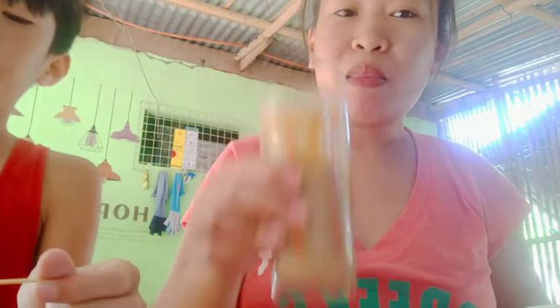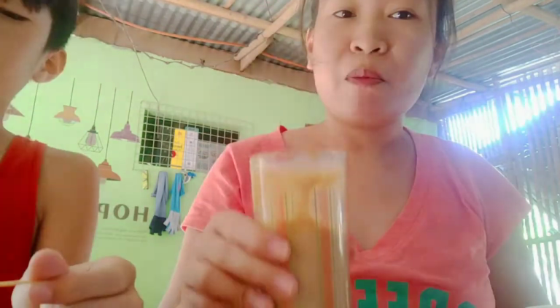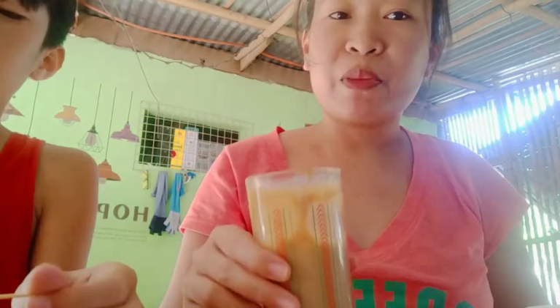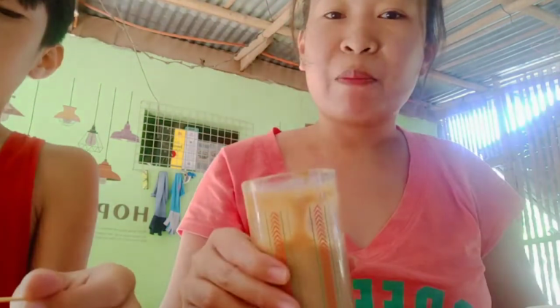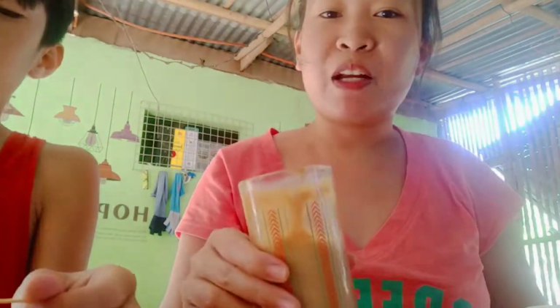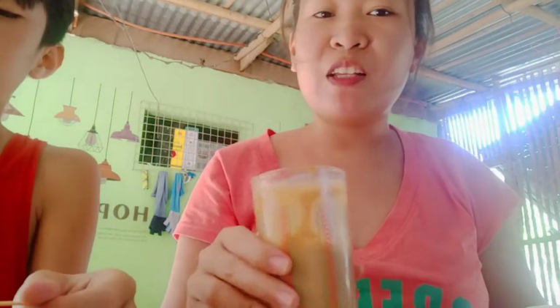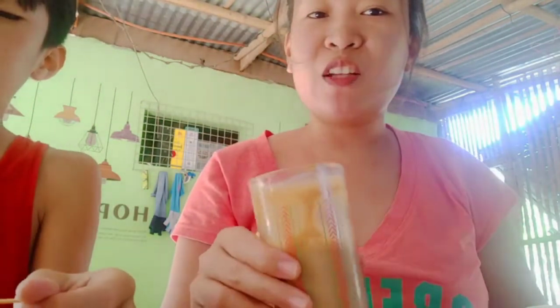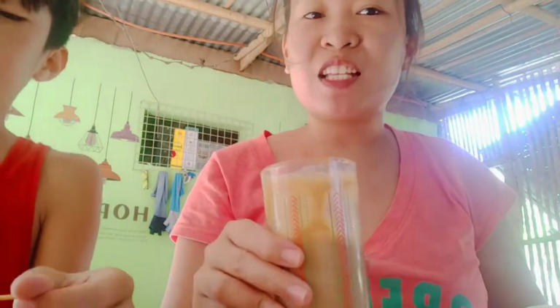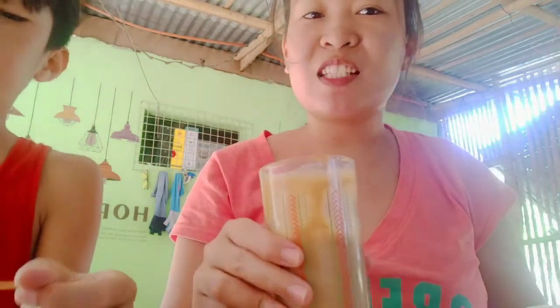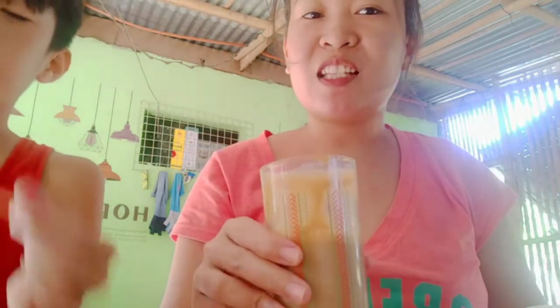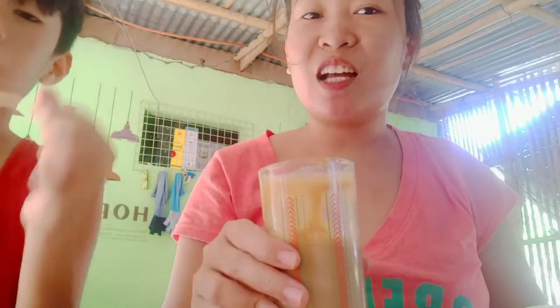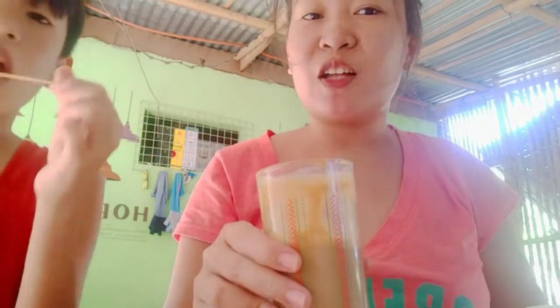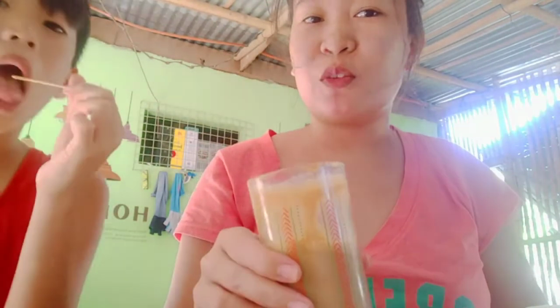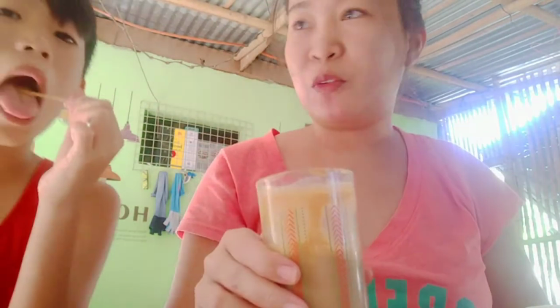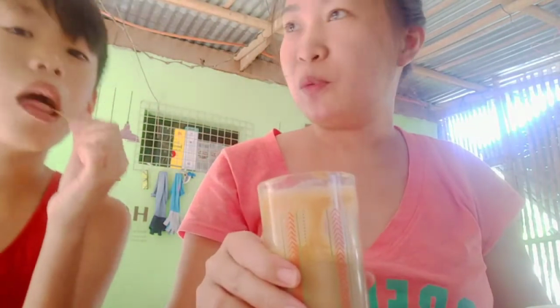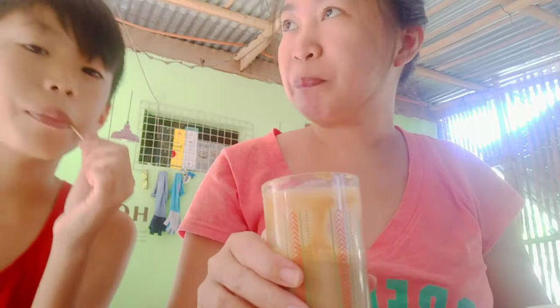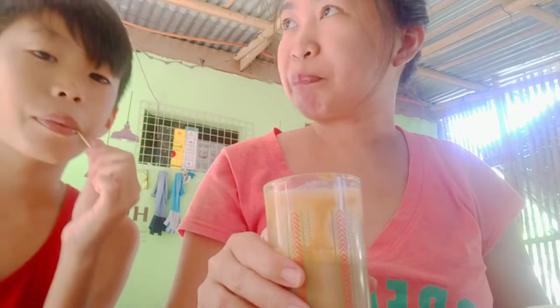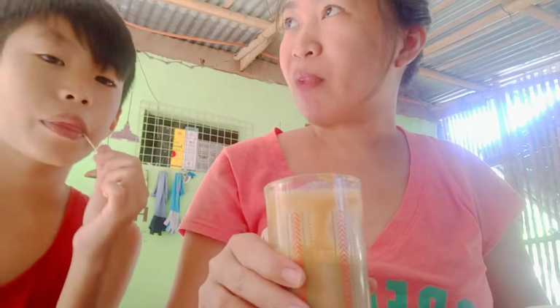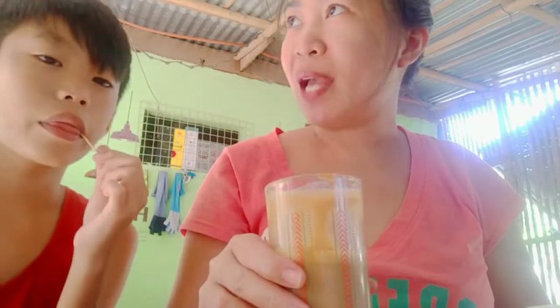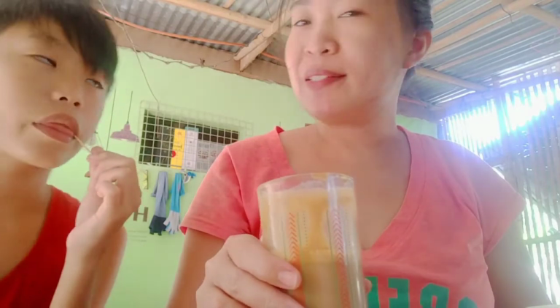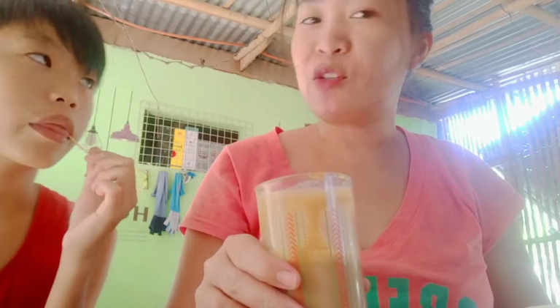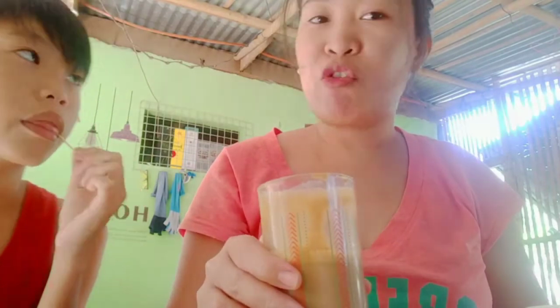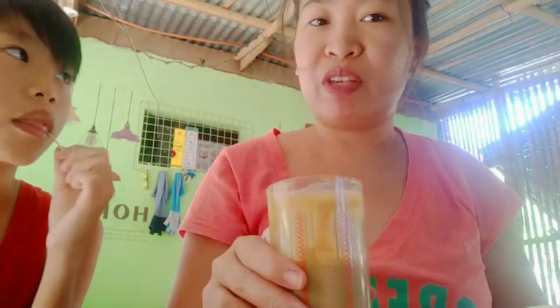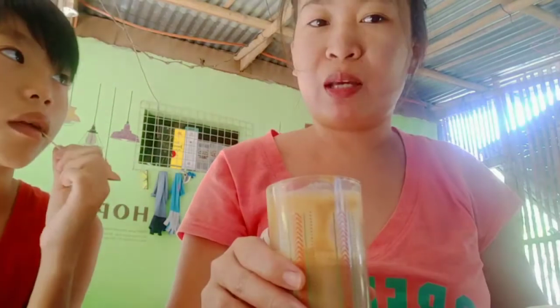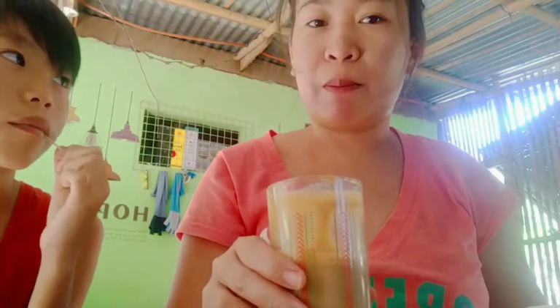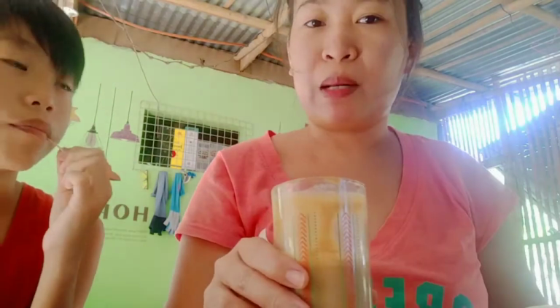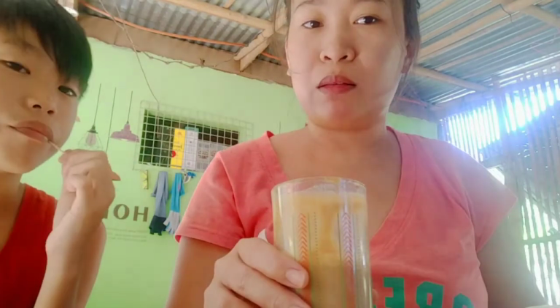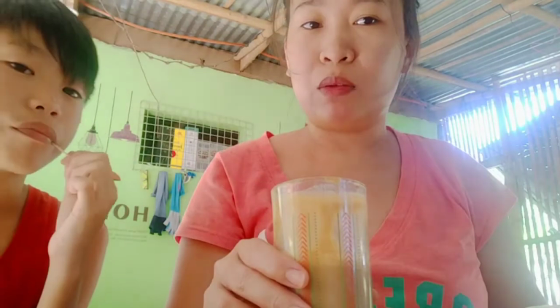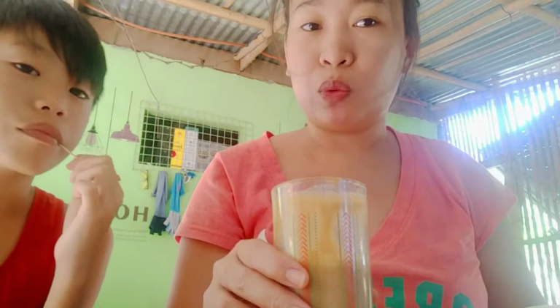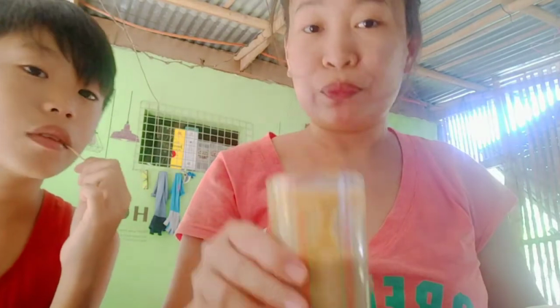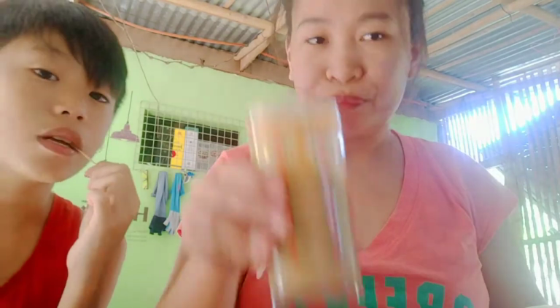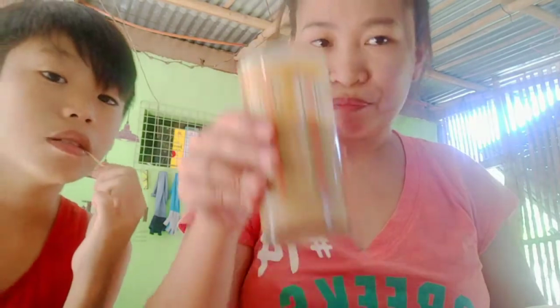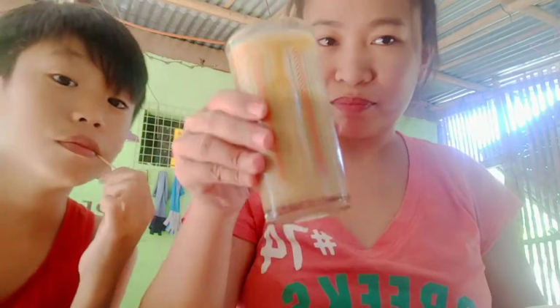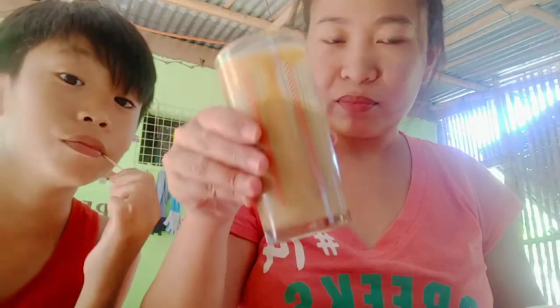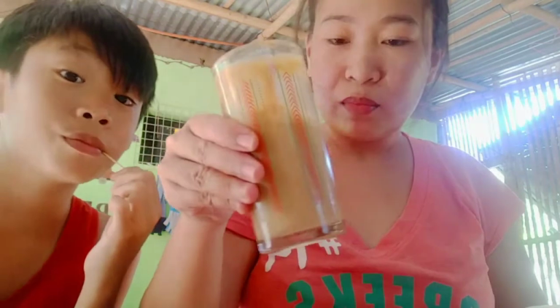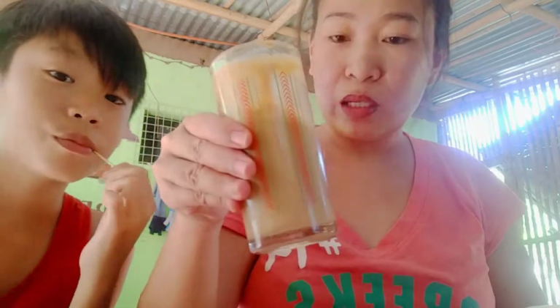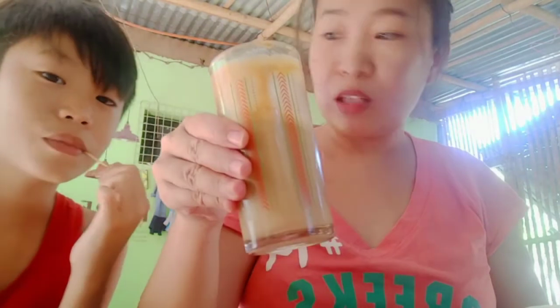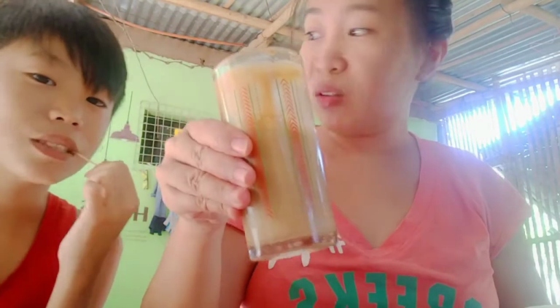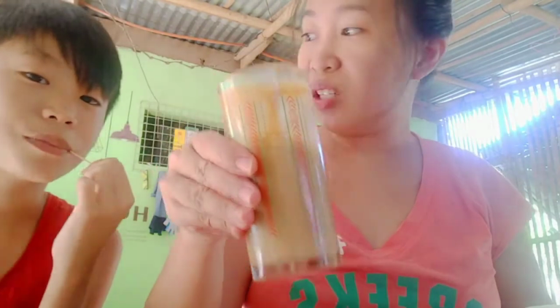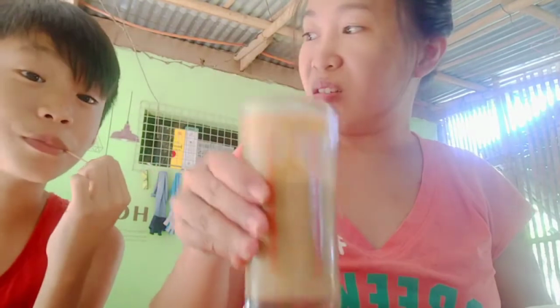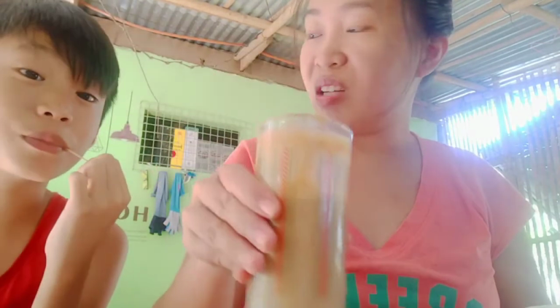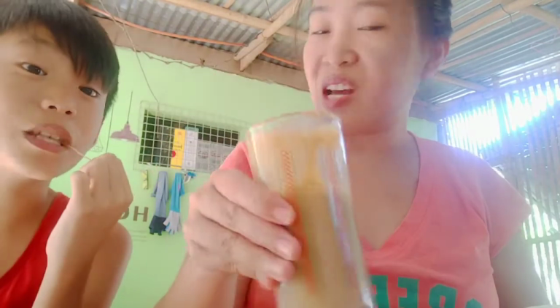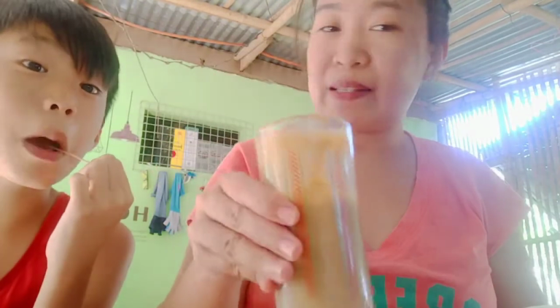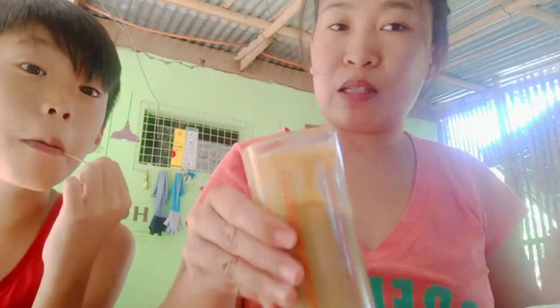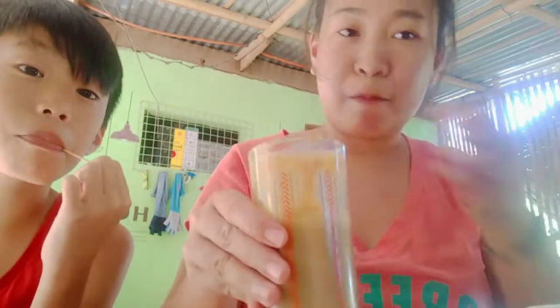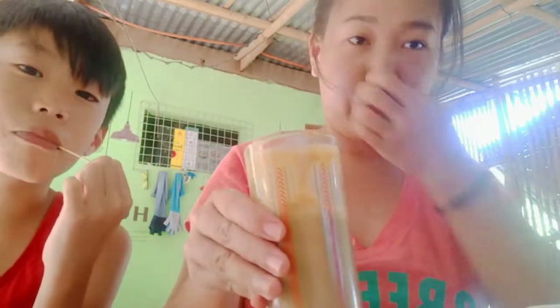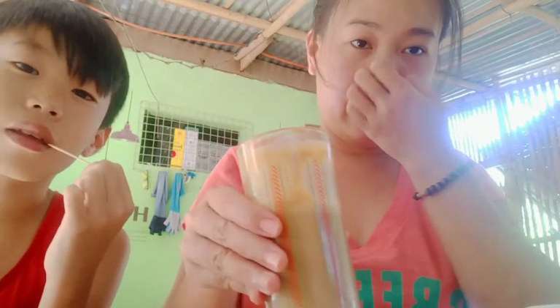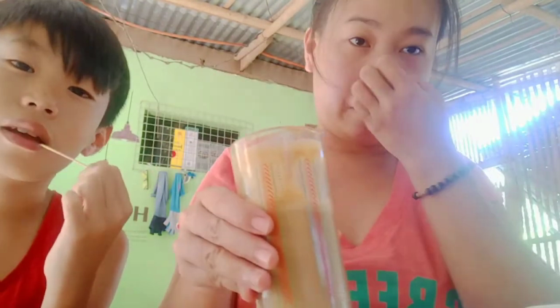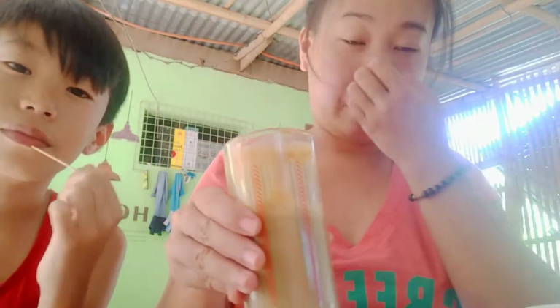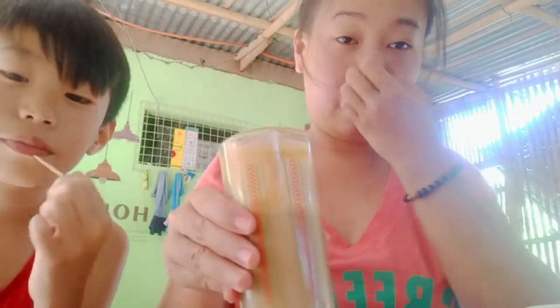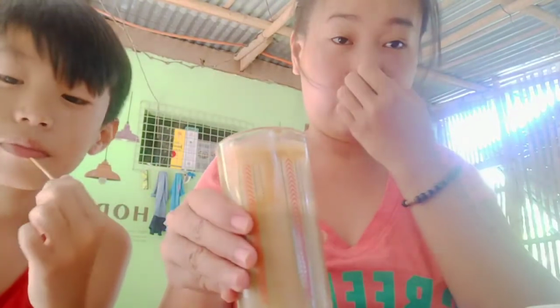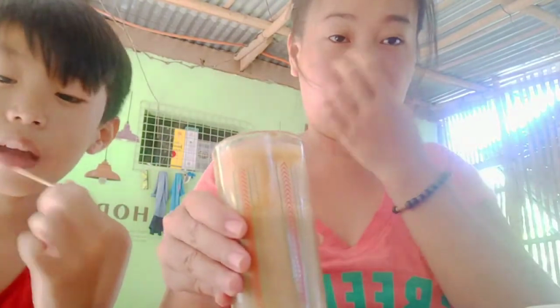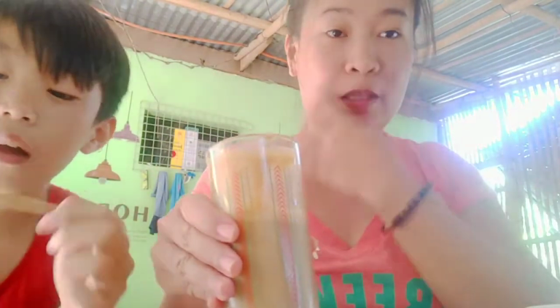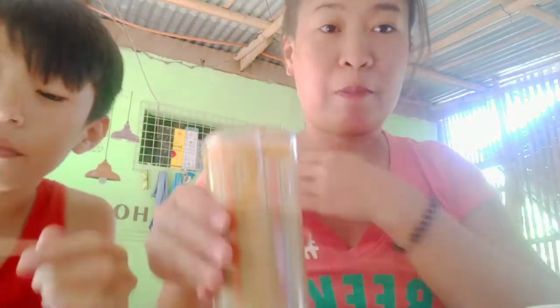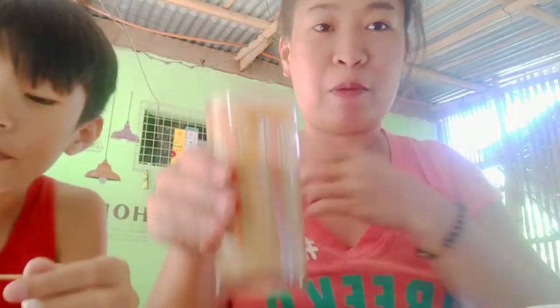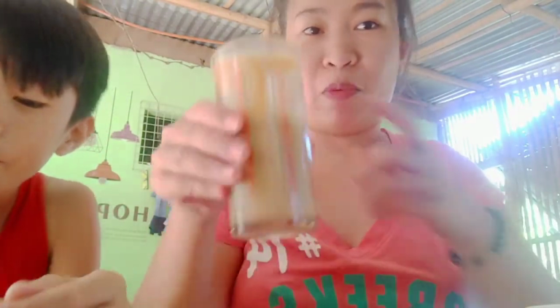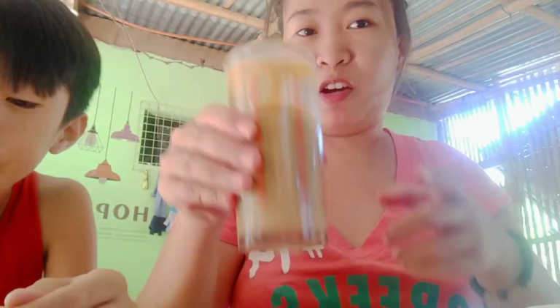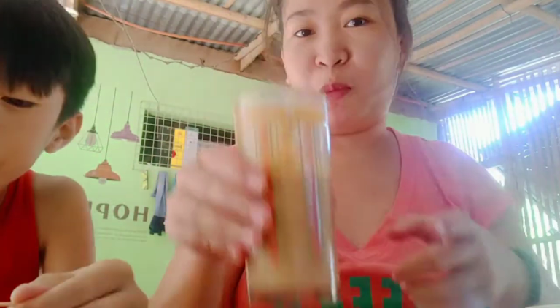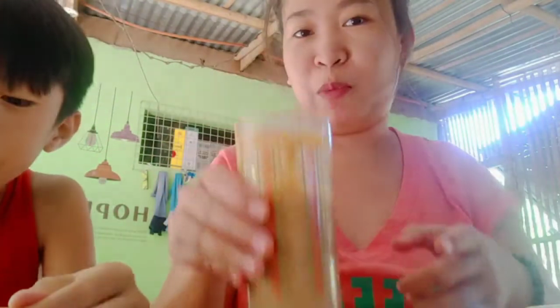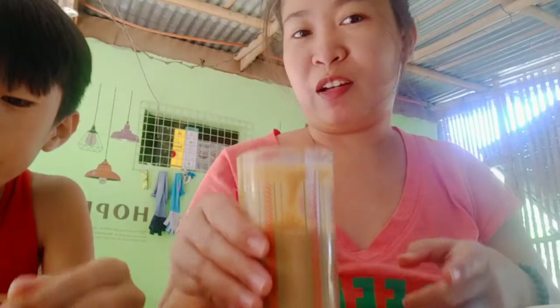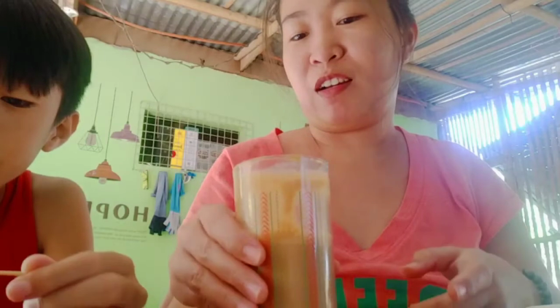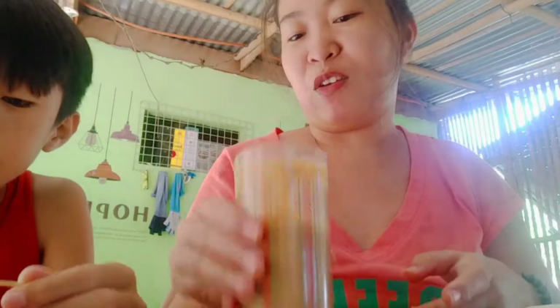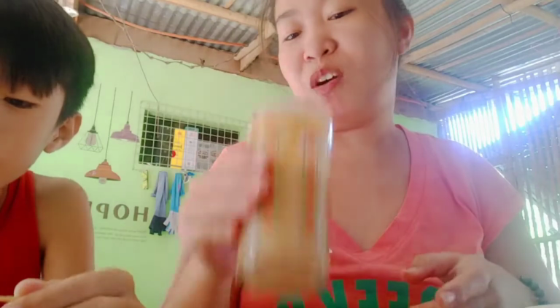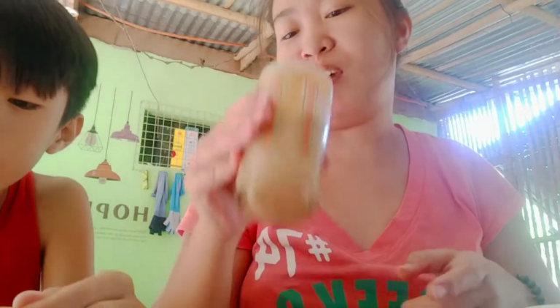The taste is like McDonald's iced coffee — exactly that kind of flavor. And you save so much money making it at home.